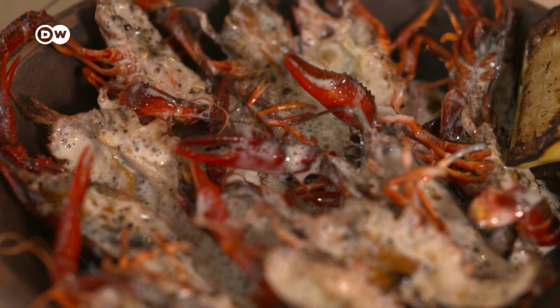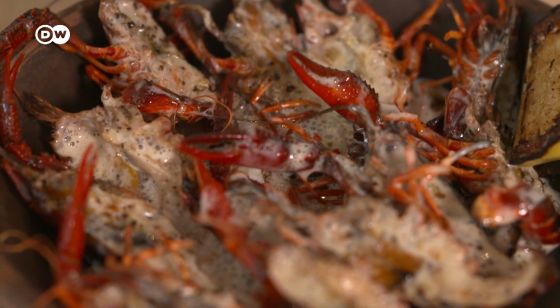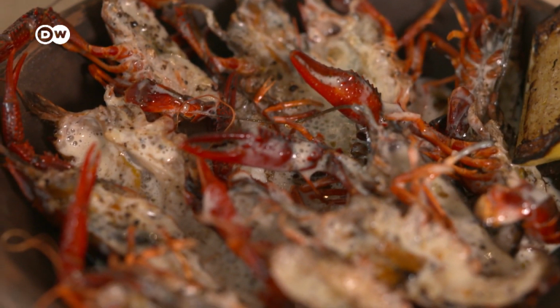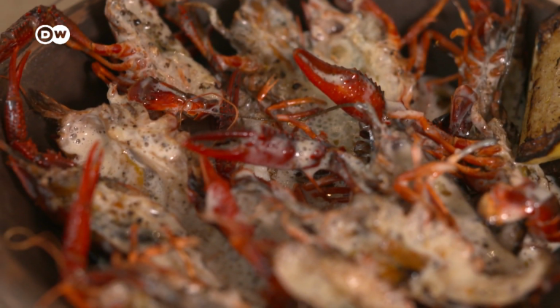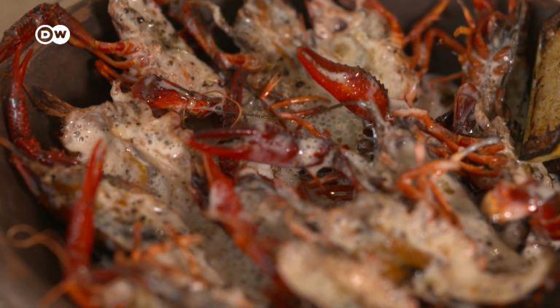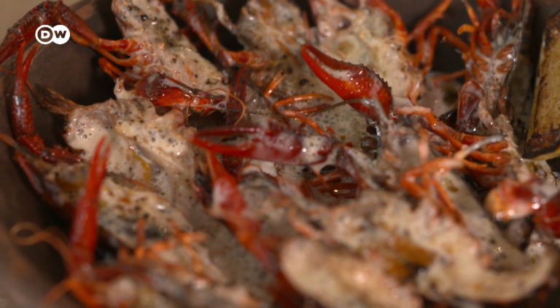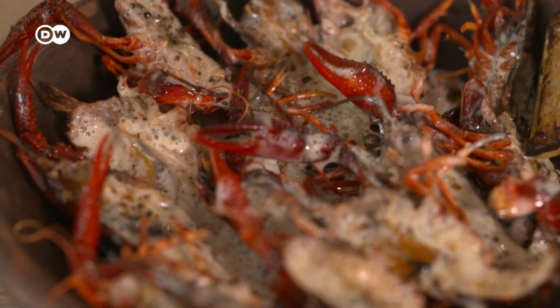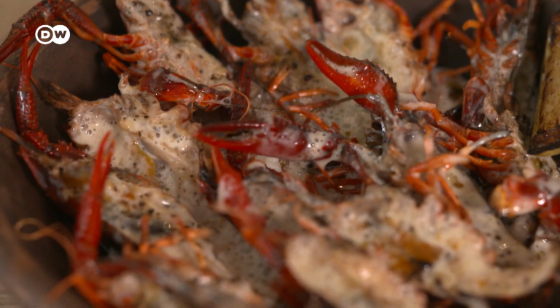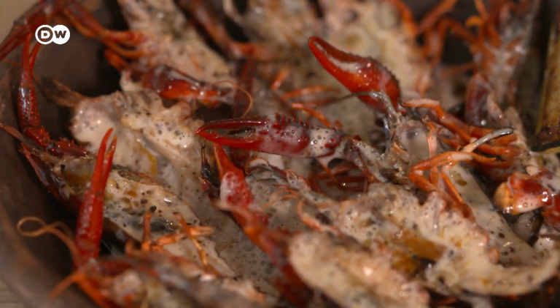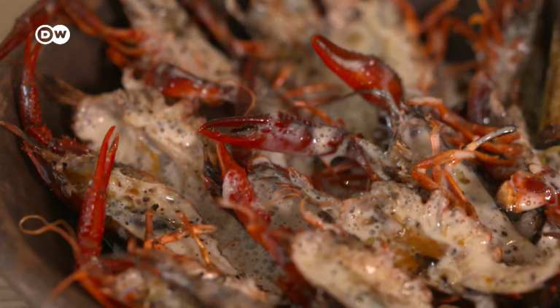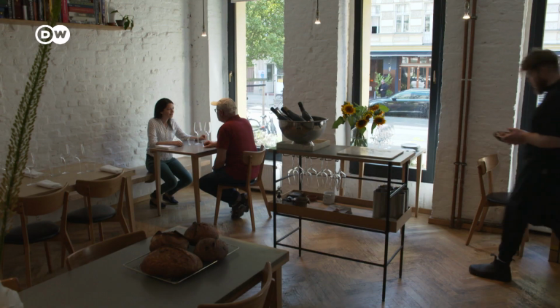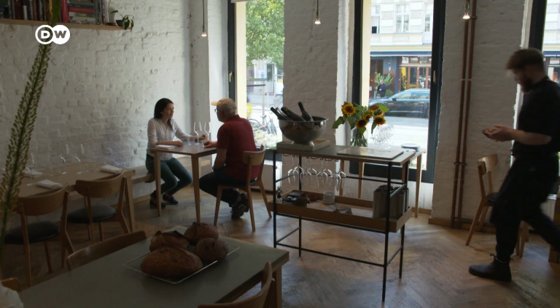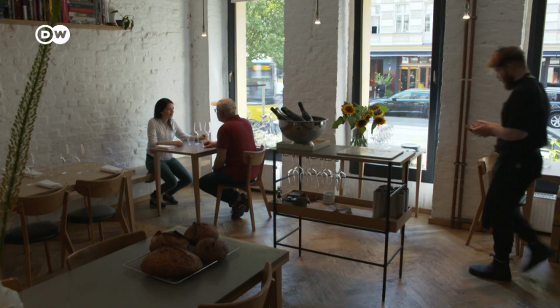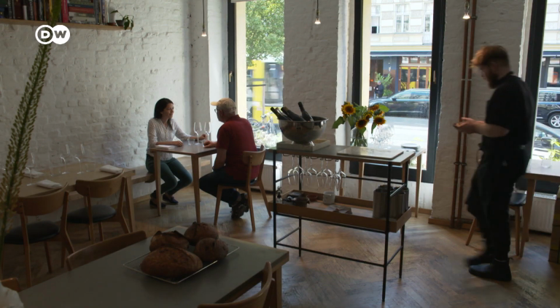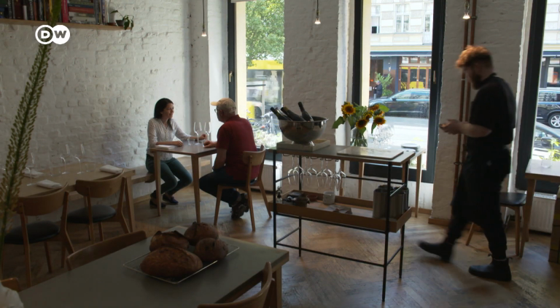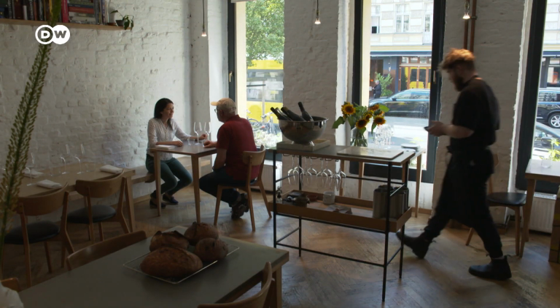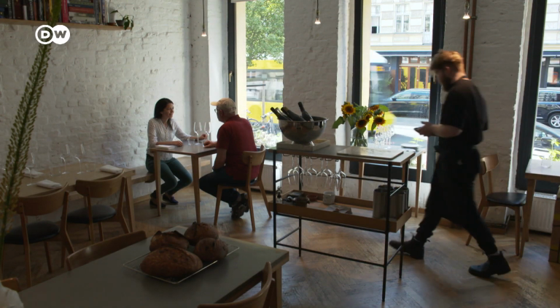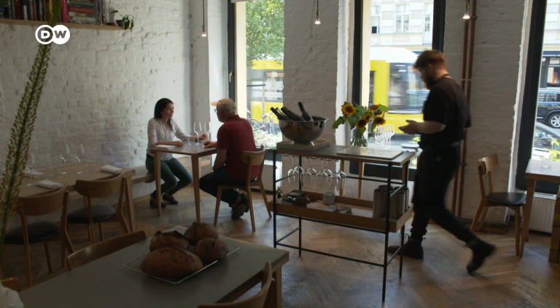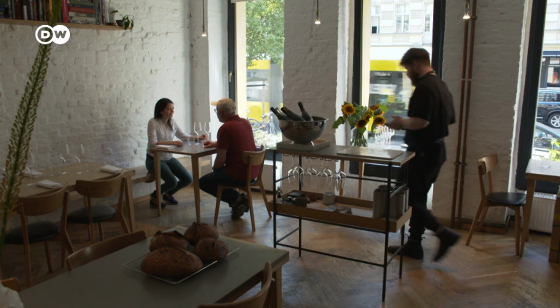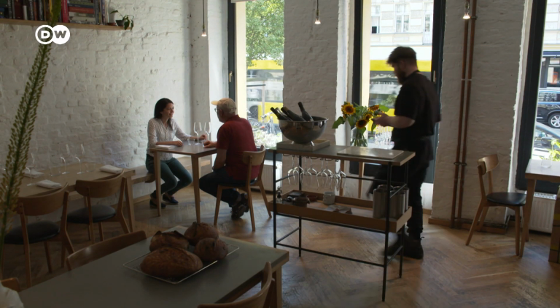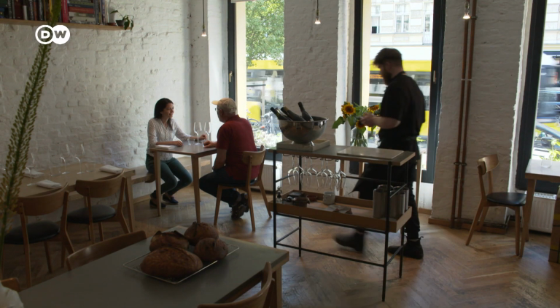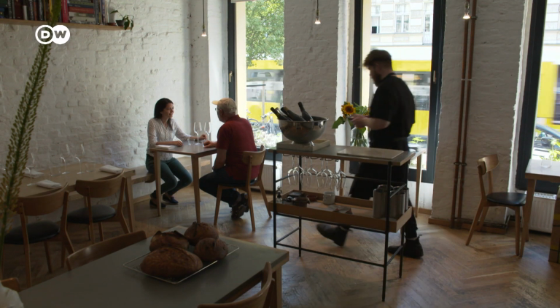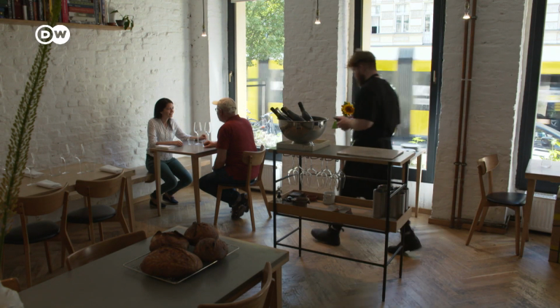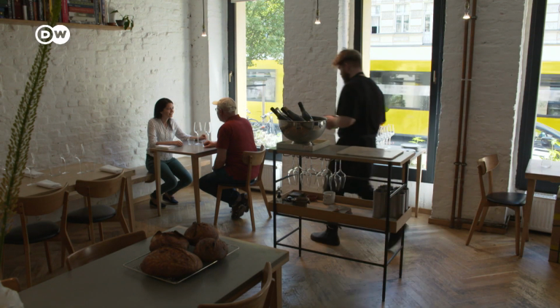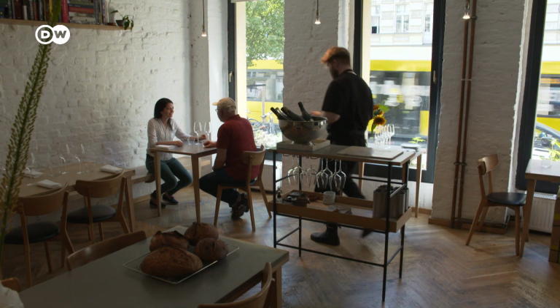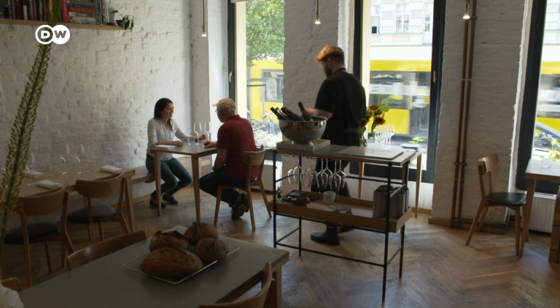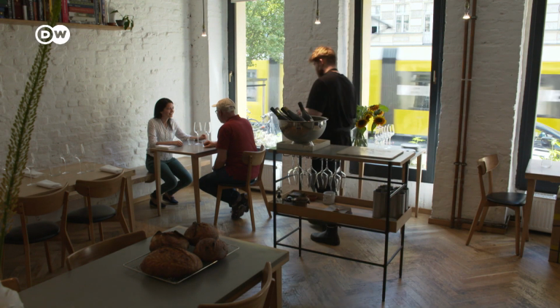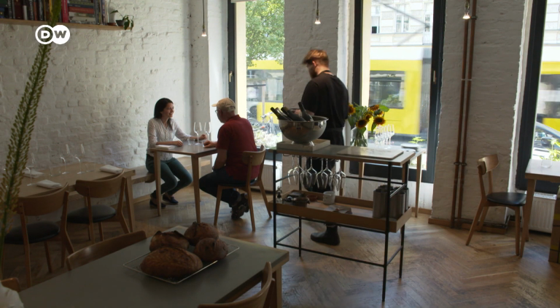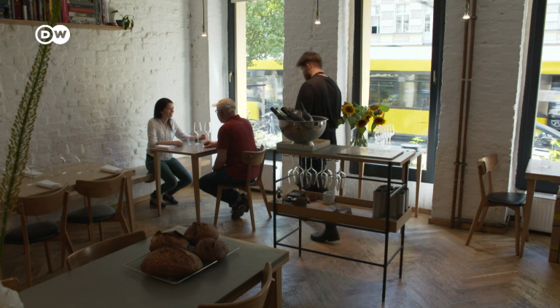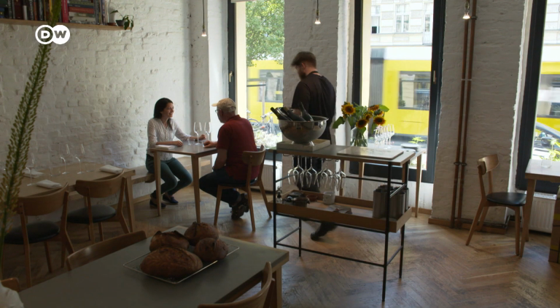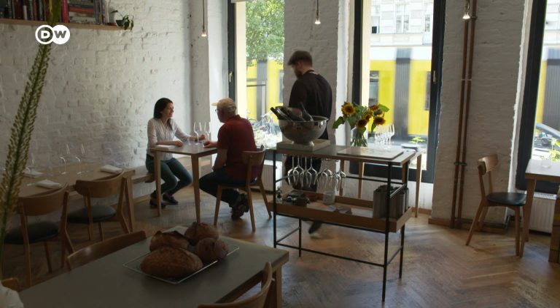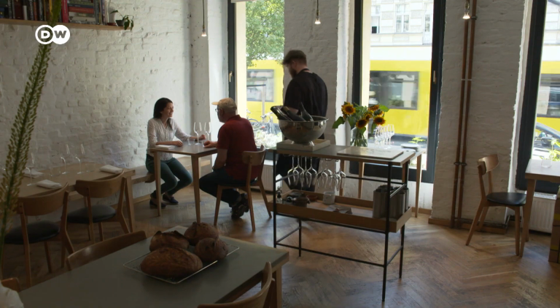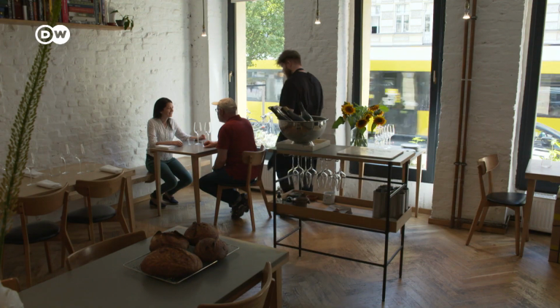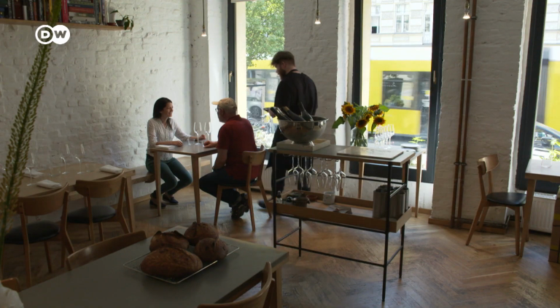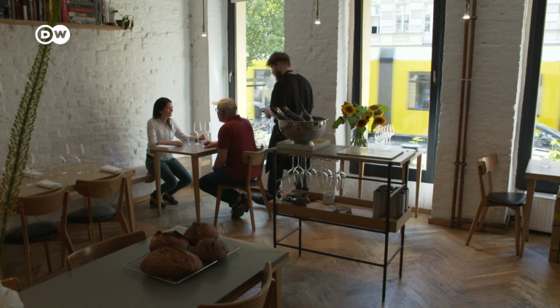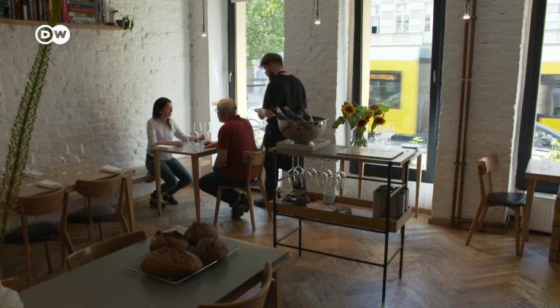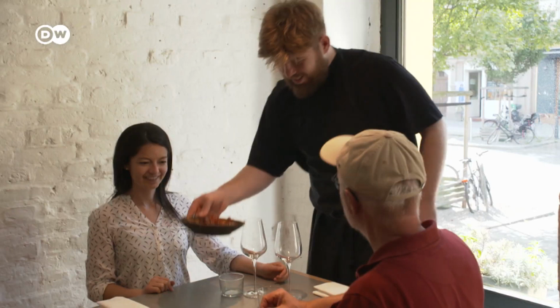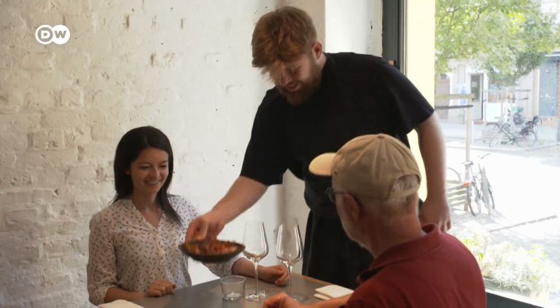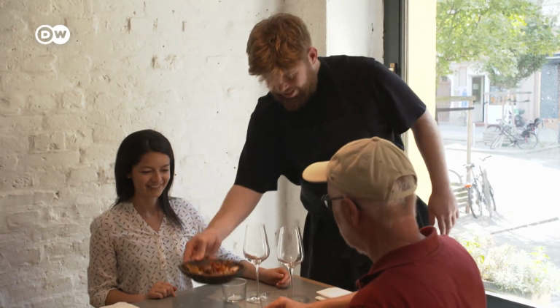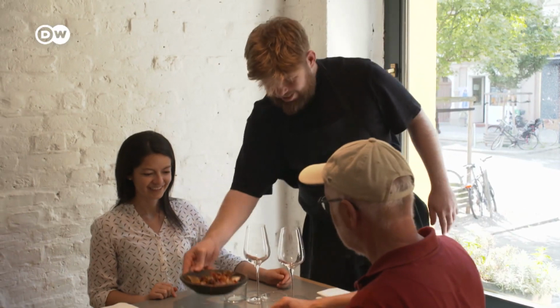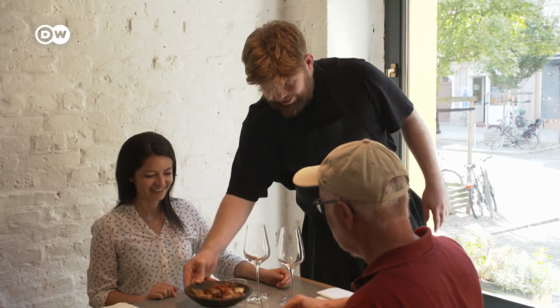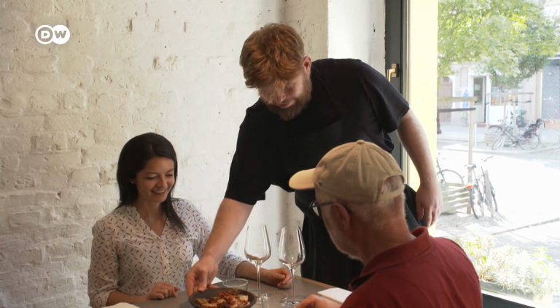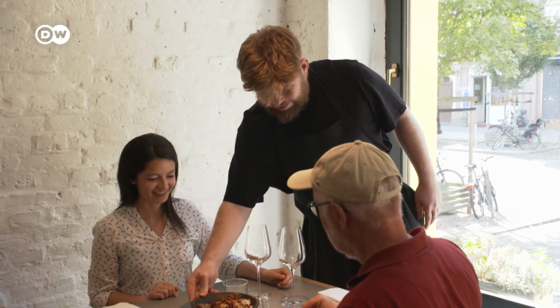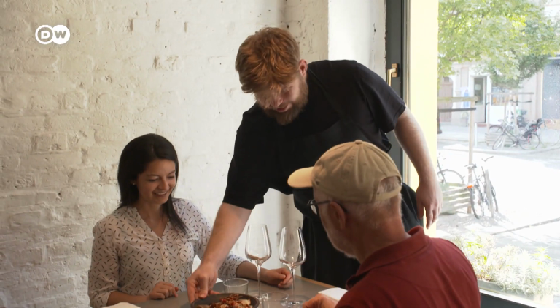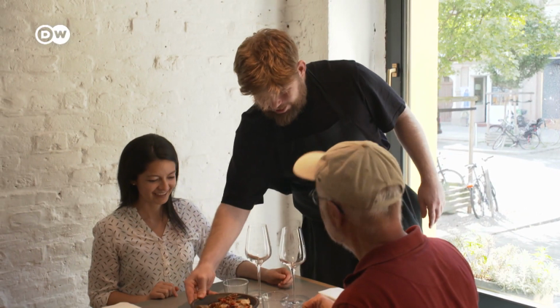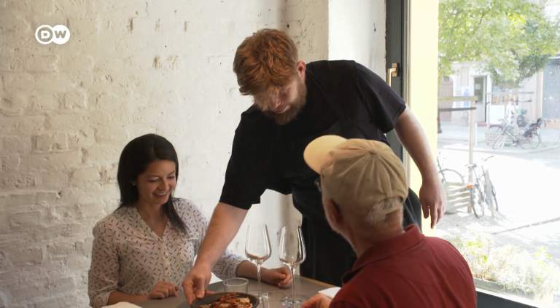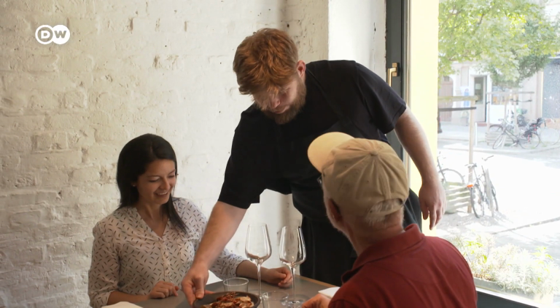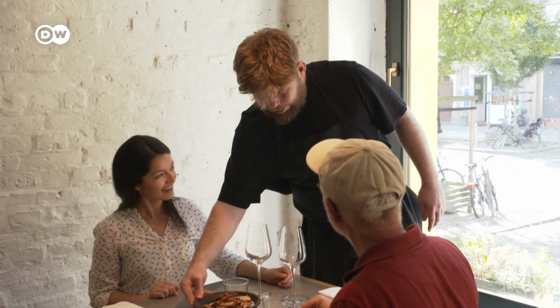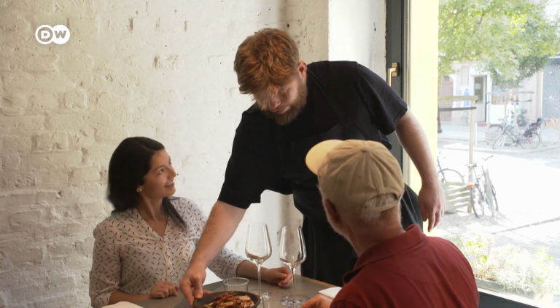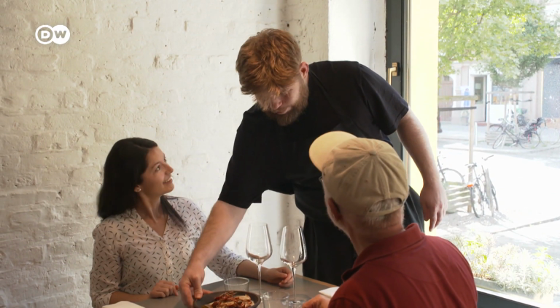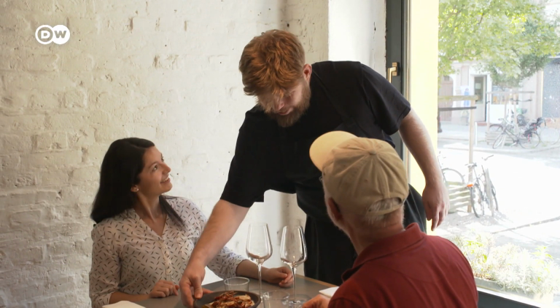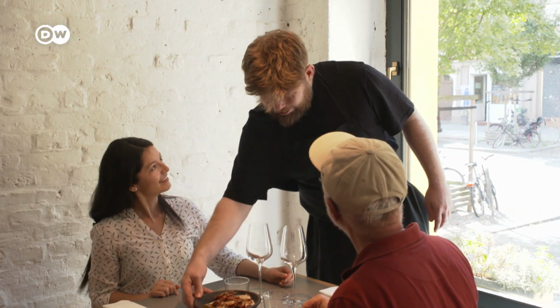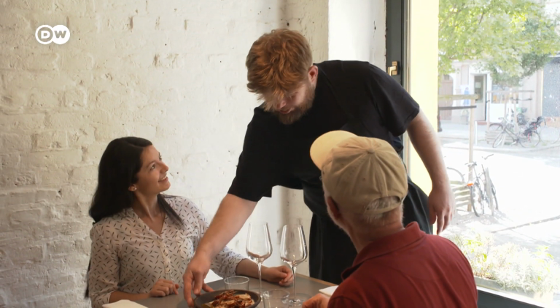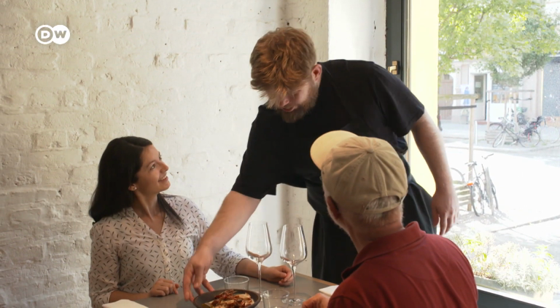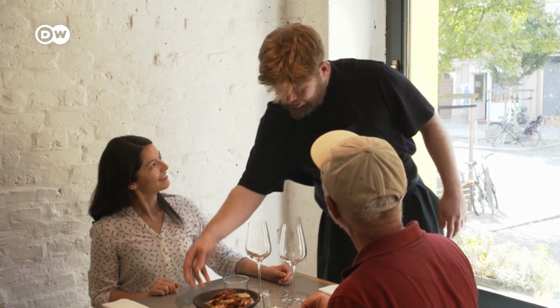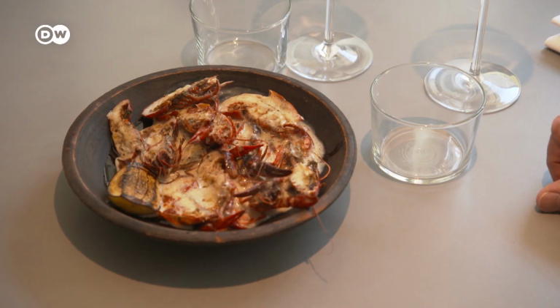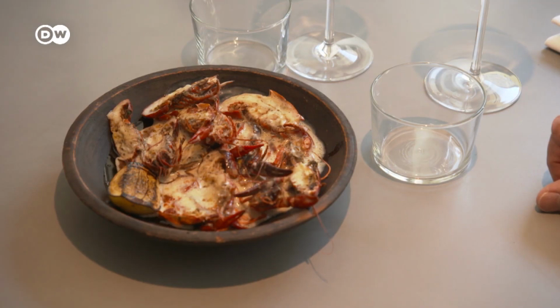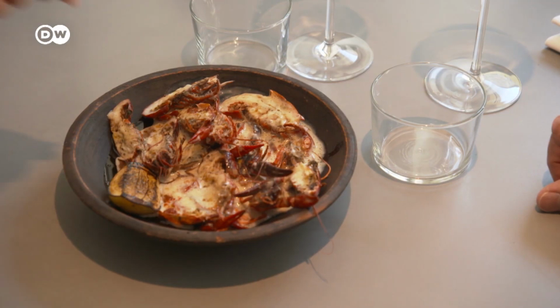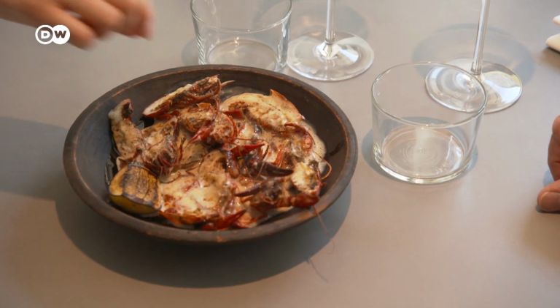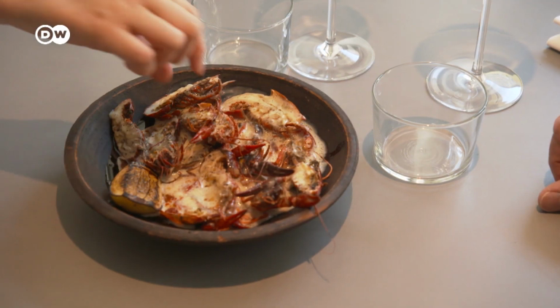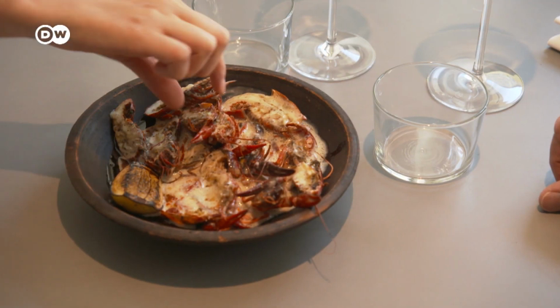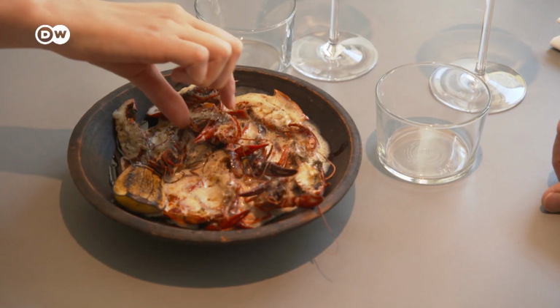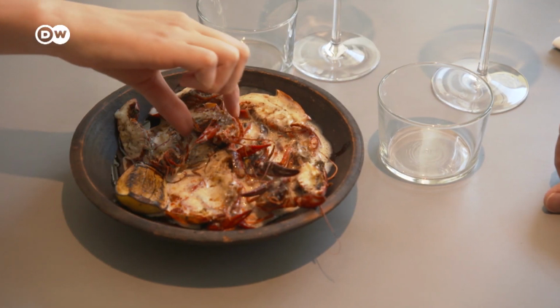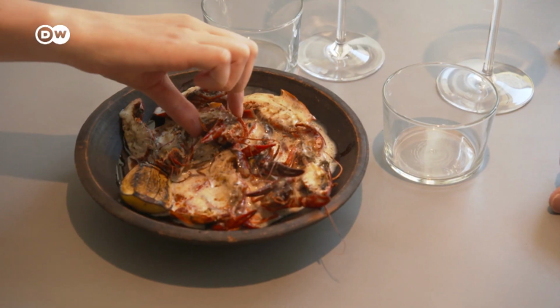American swamp crayfish in Berlin: to some, a plague; to others, a mouthwatering delicacy.